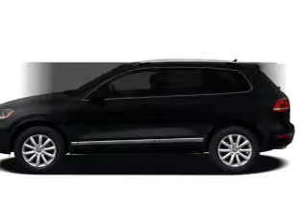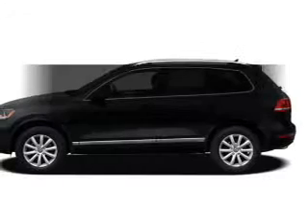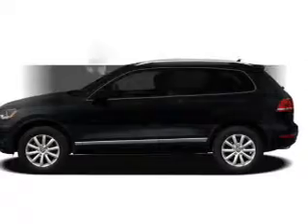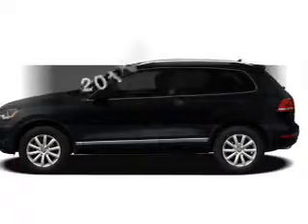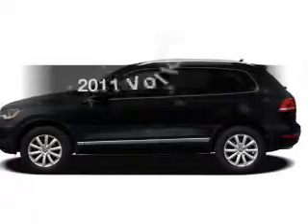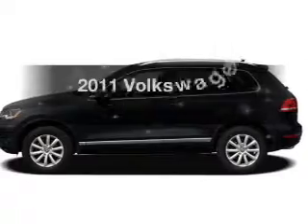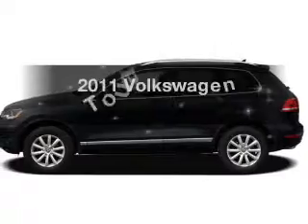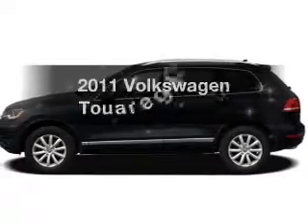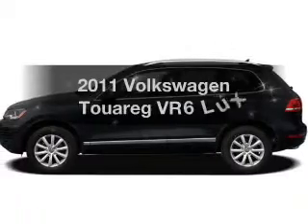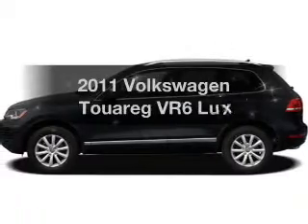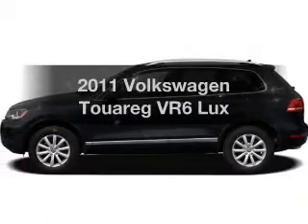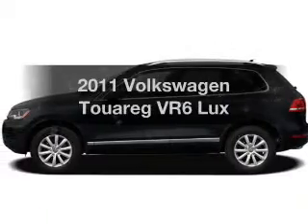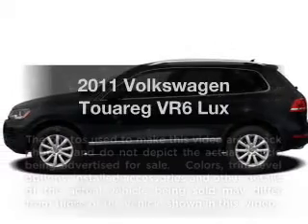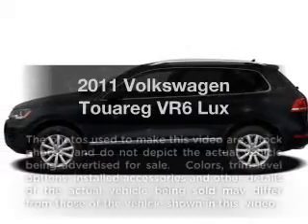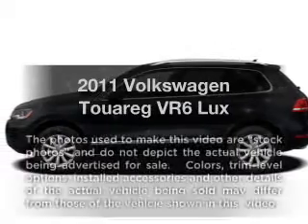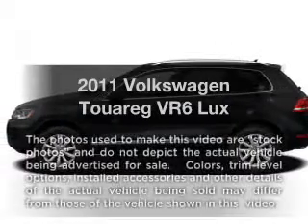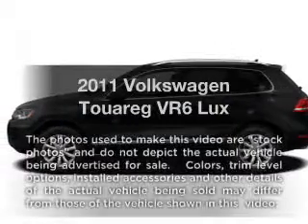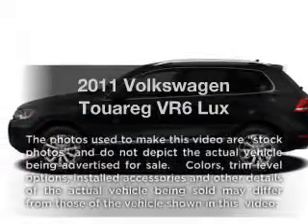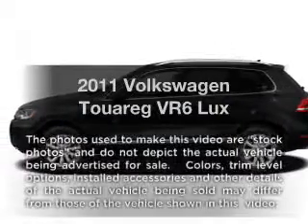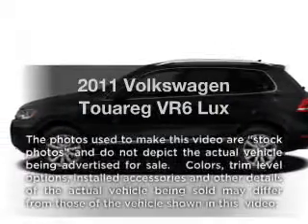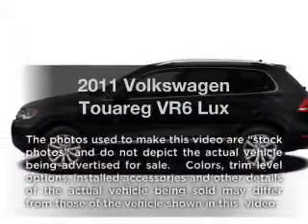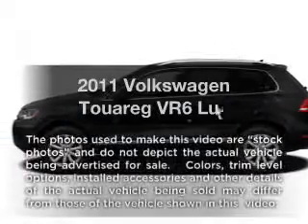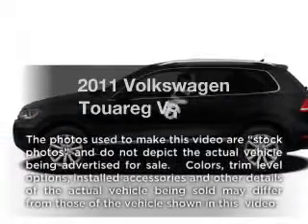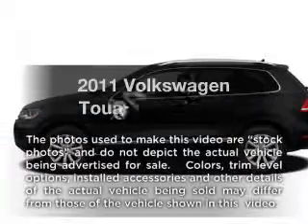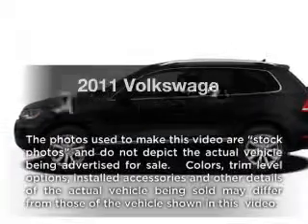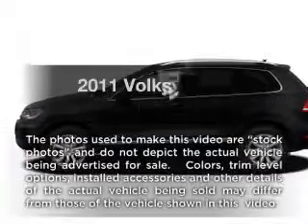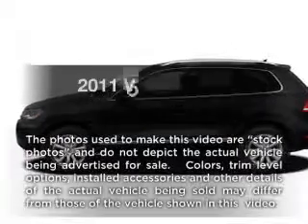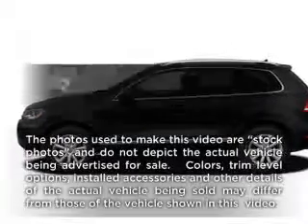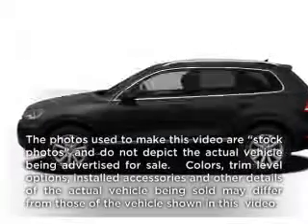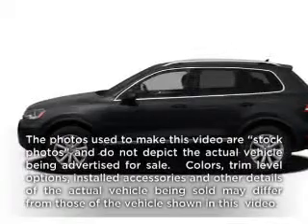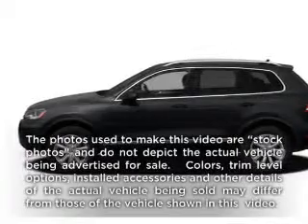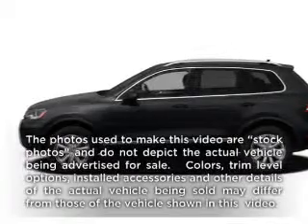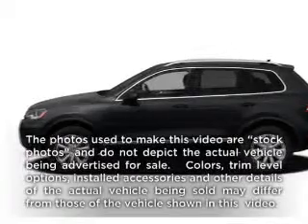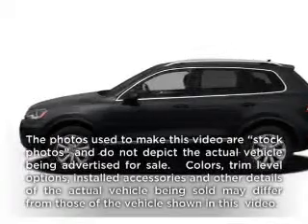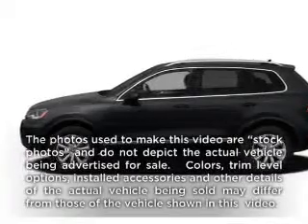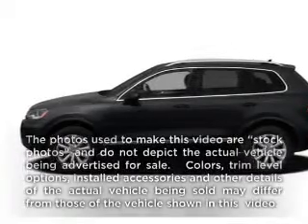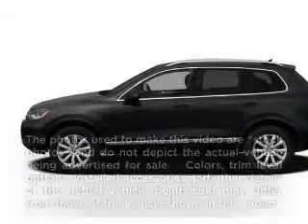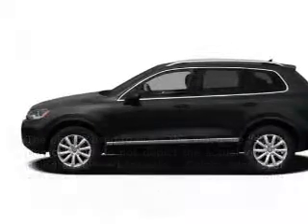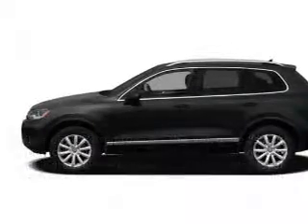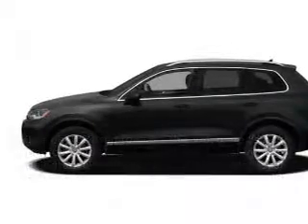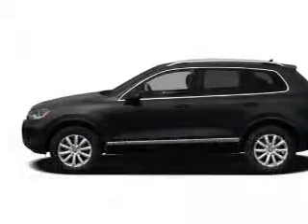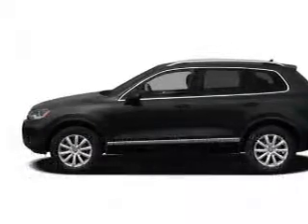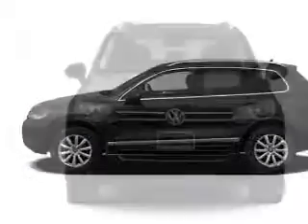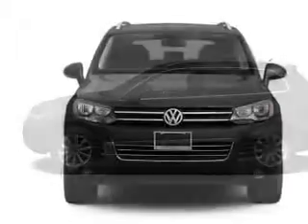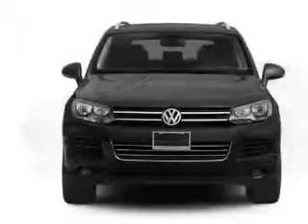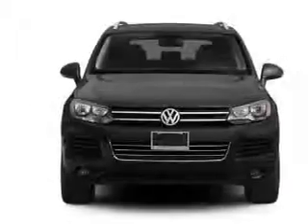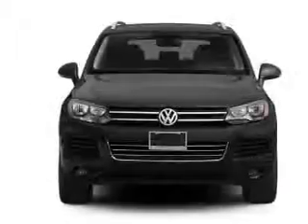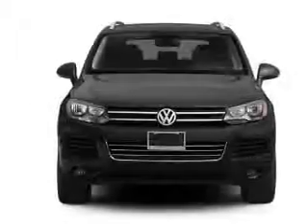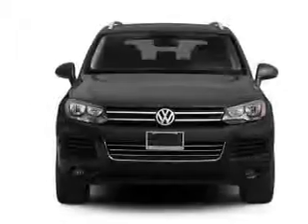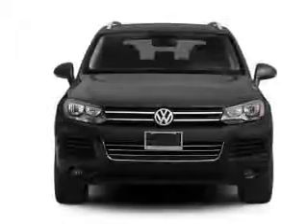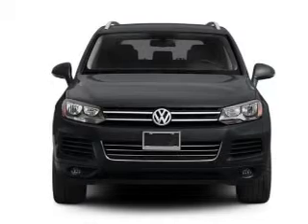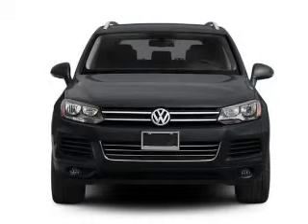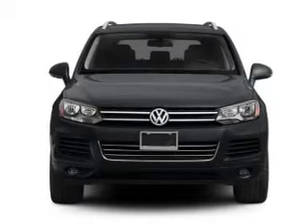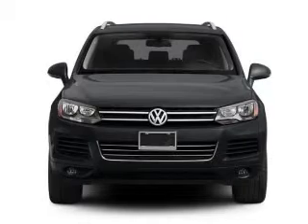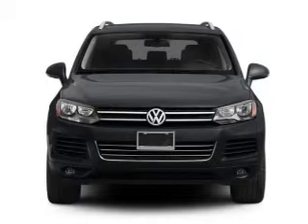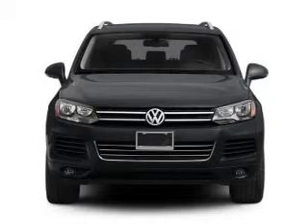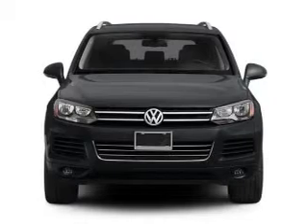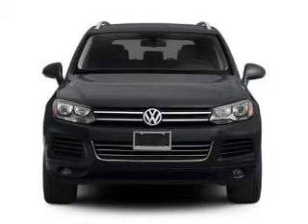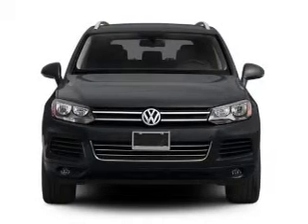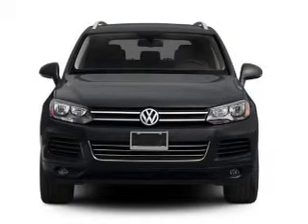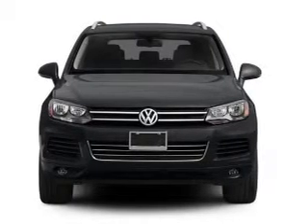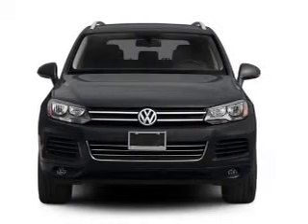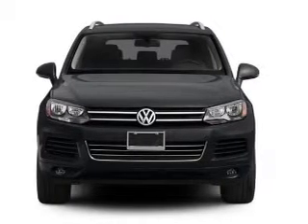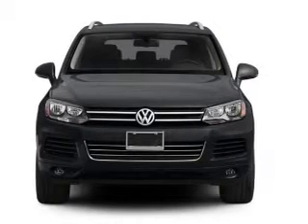Get noticed in this 2011 Volkswagen Touring. If you're looking for a first-rate auto, this one could be yours today.